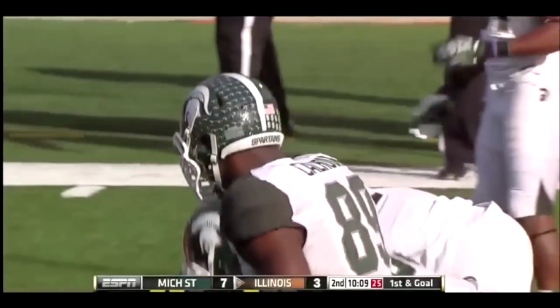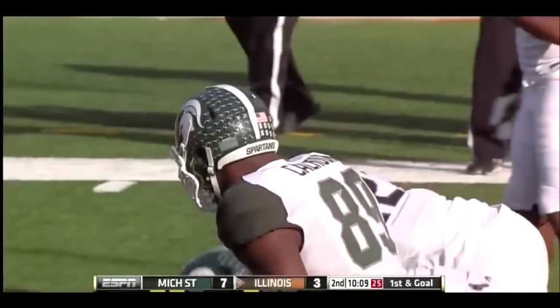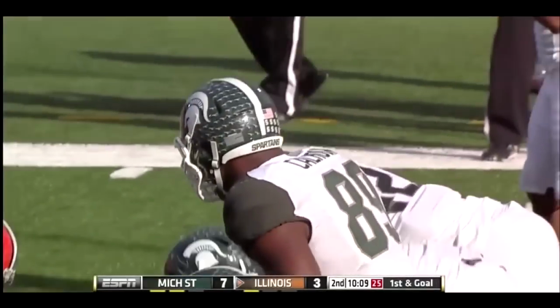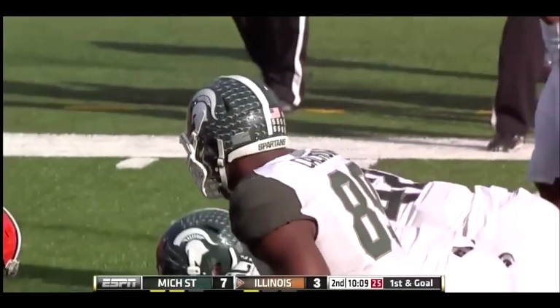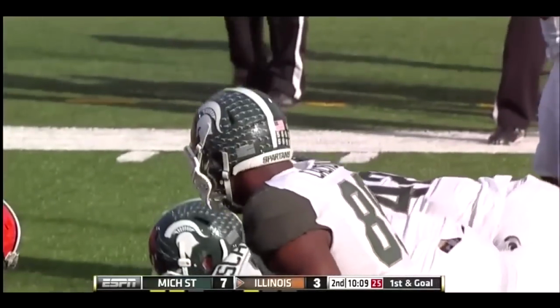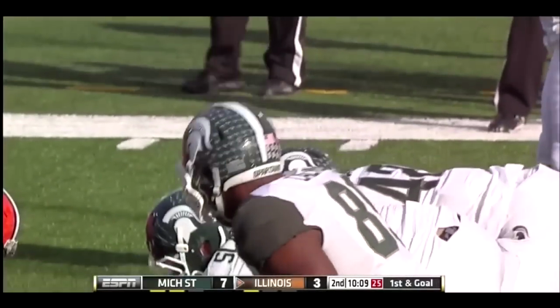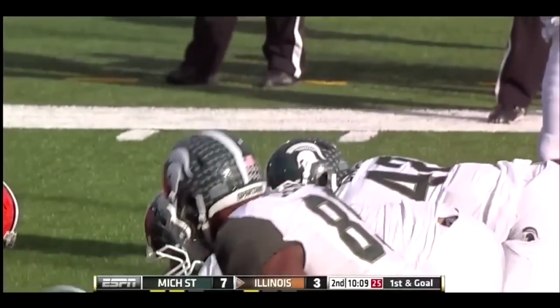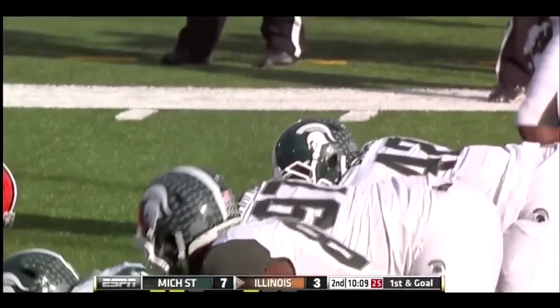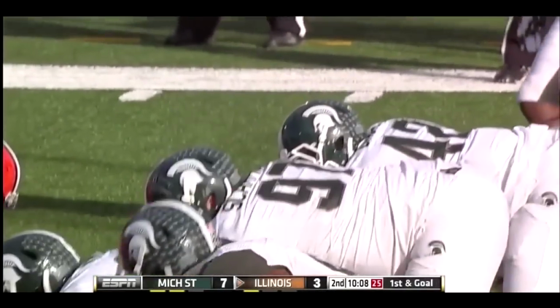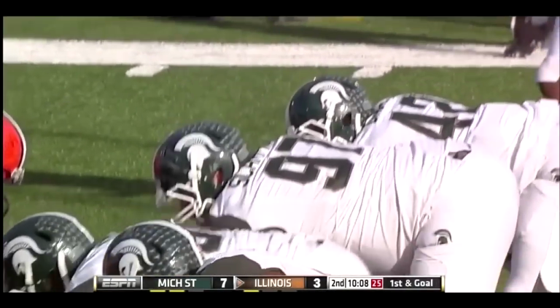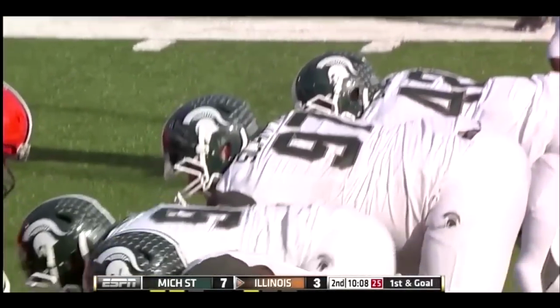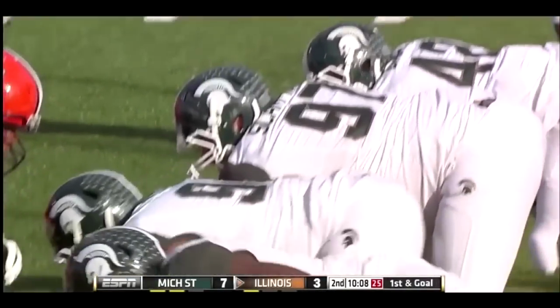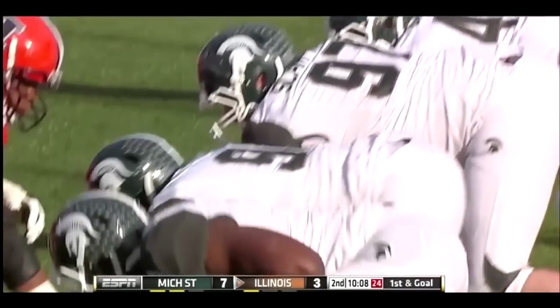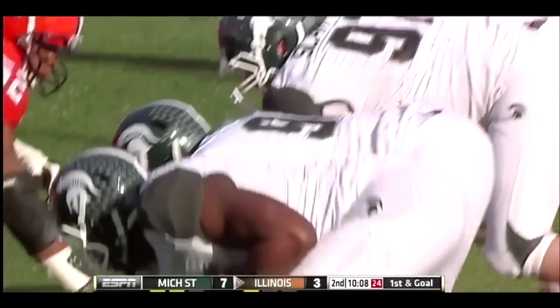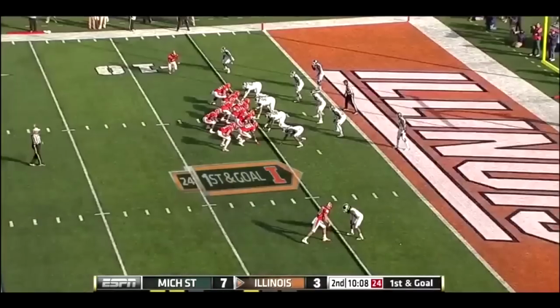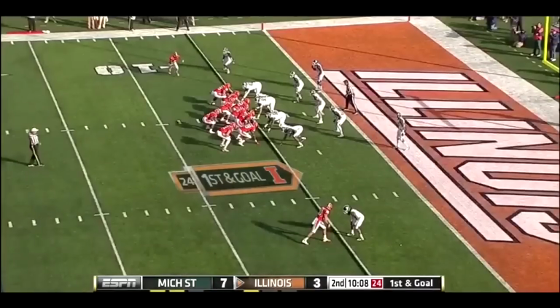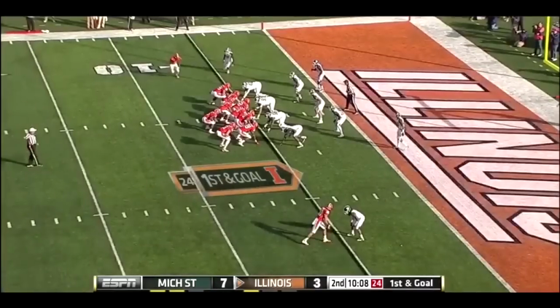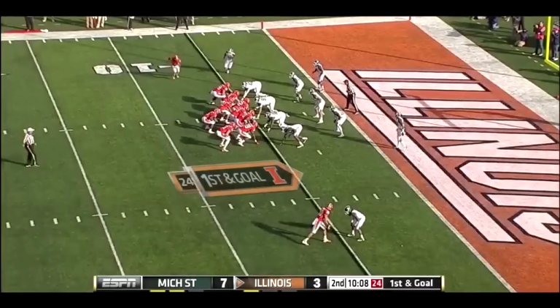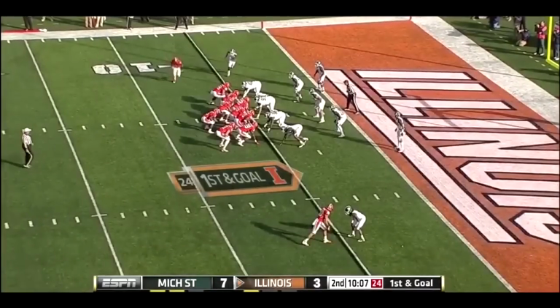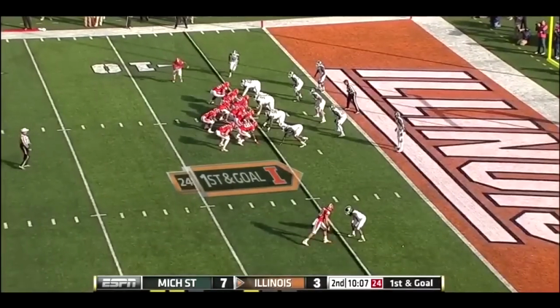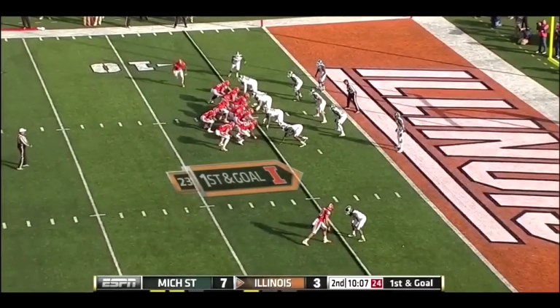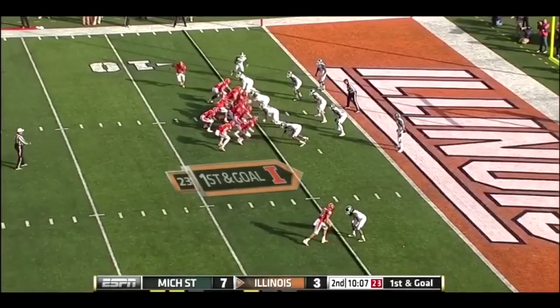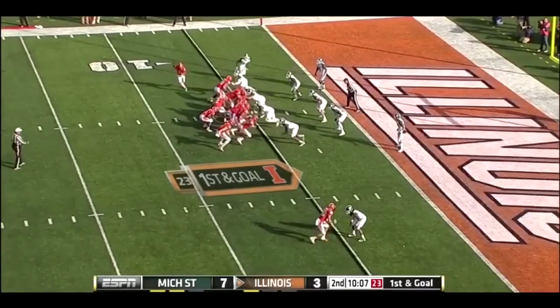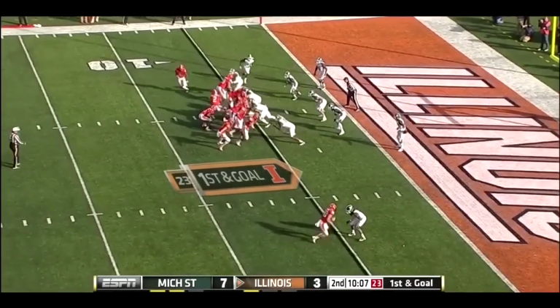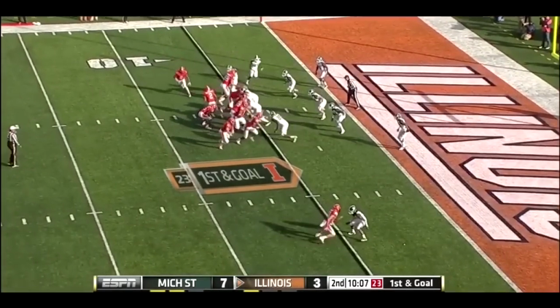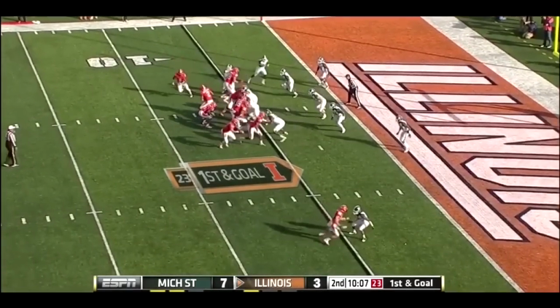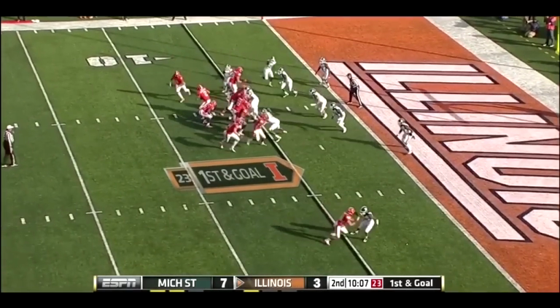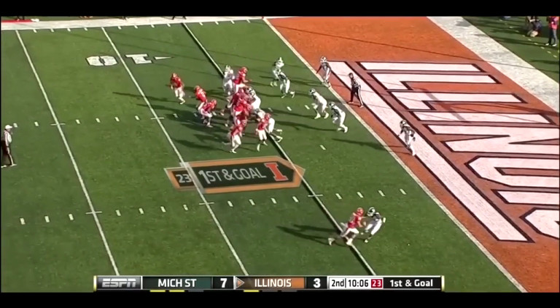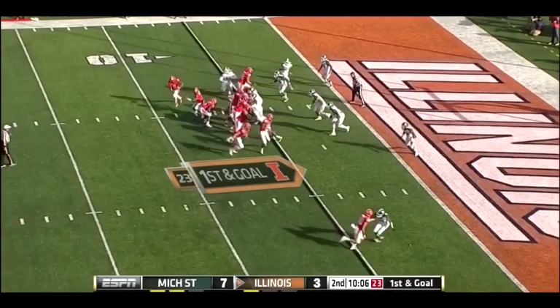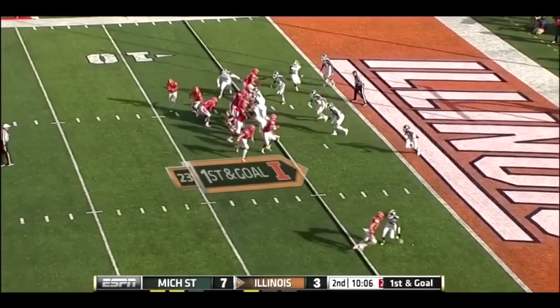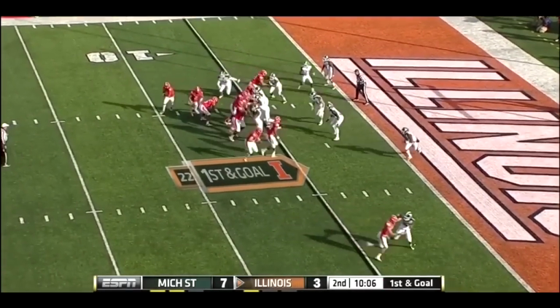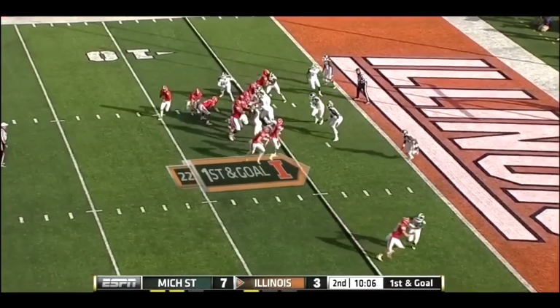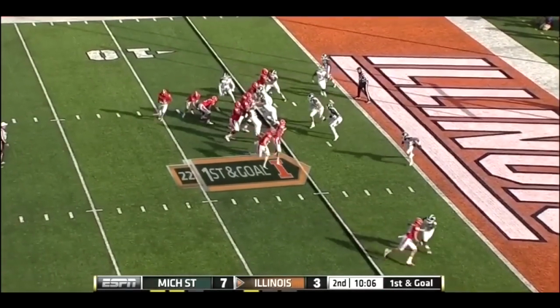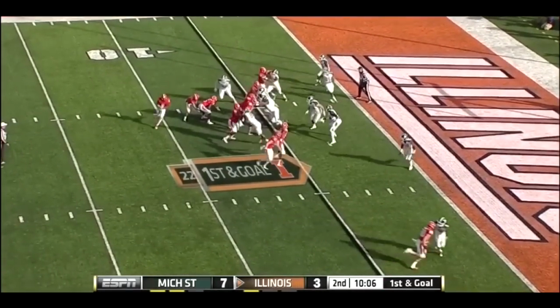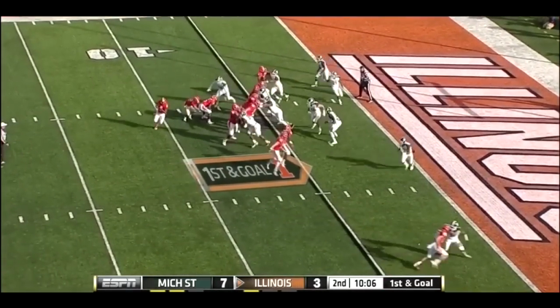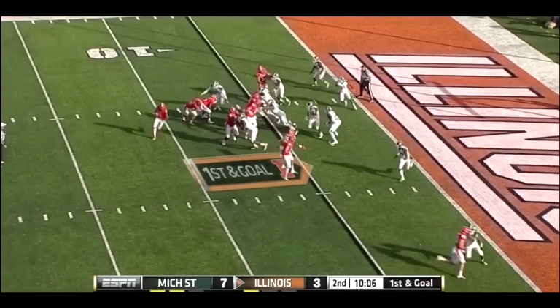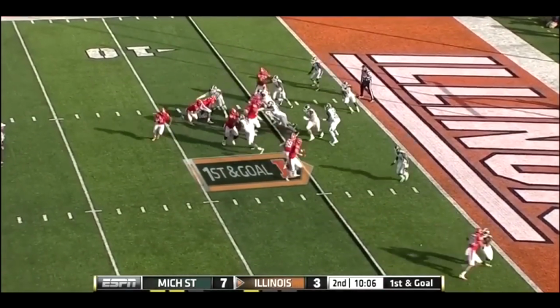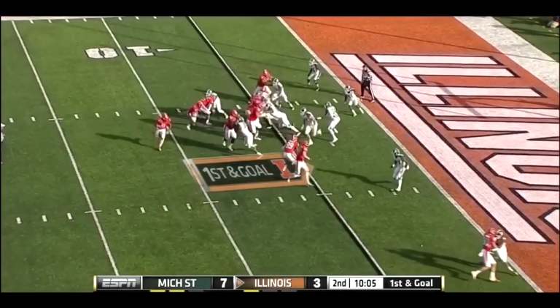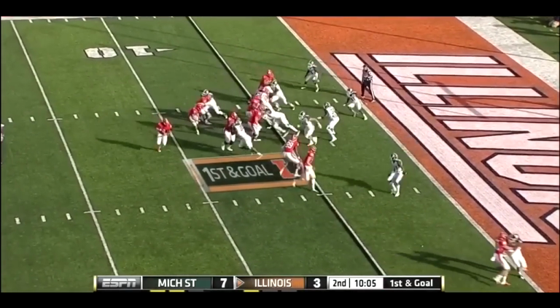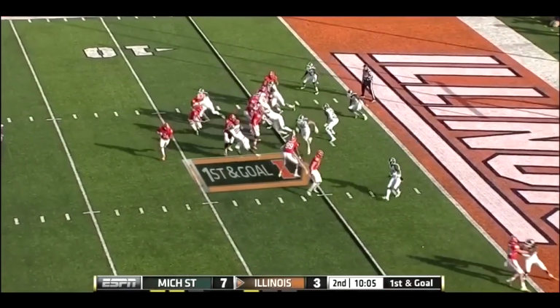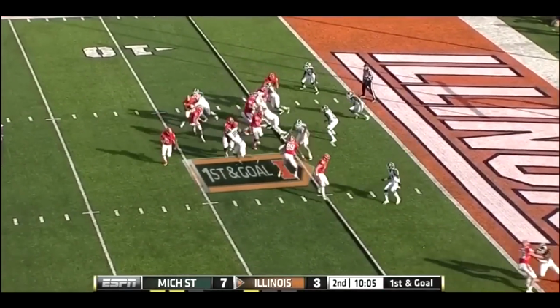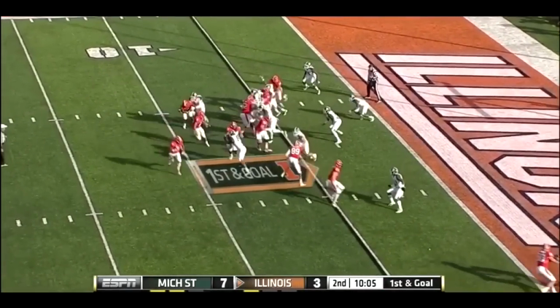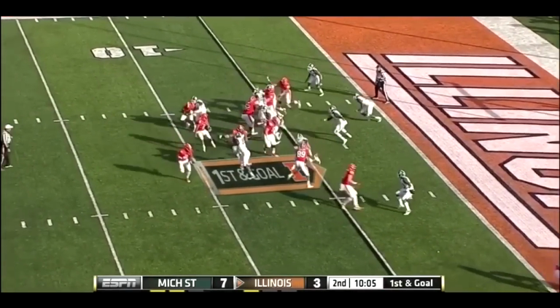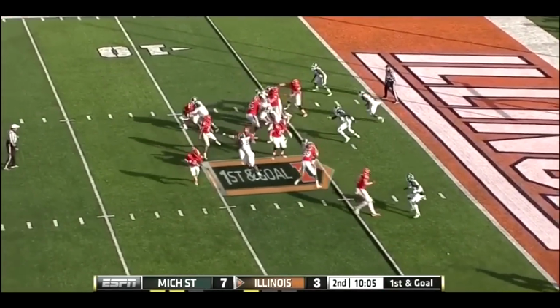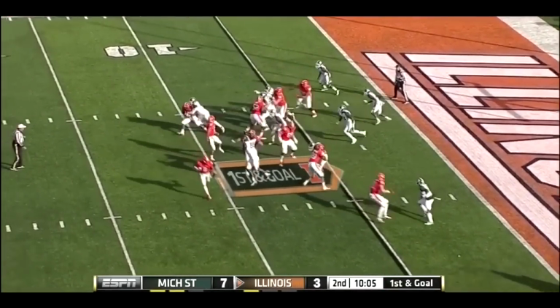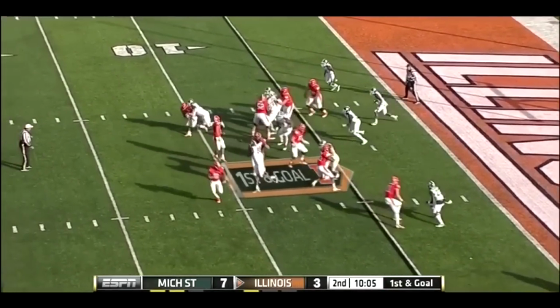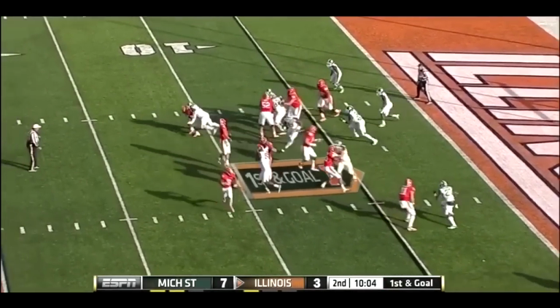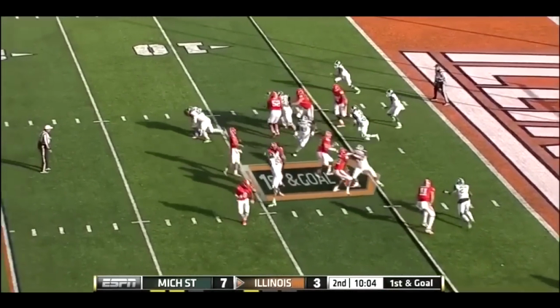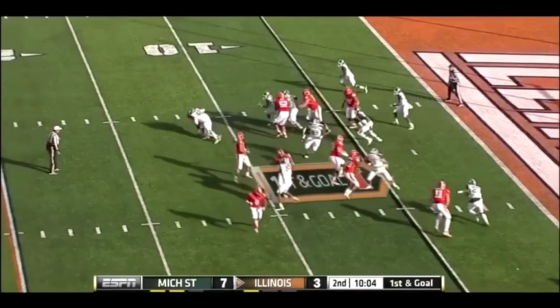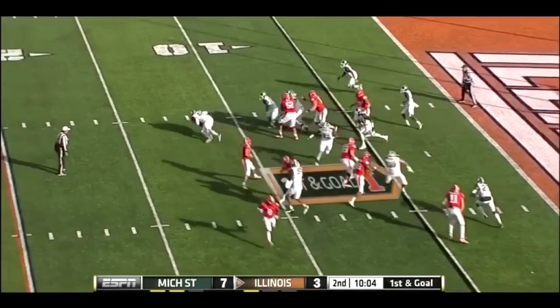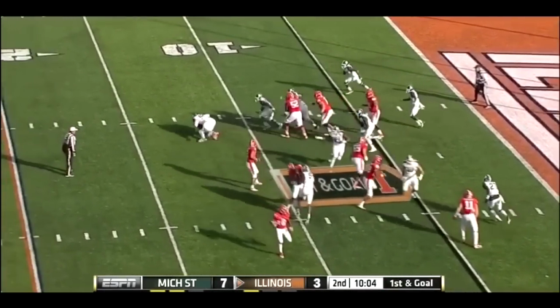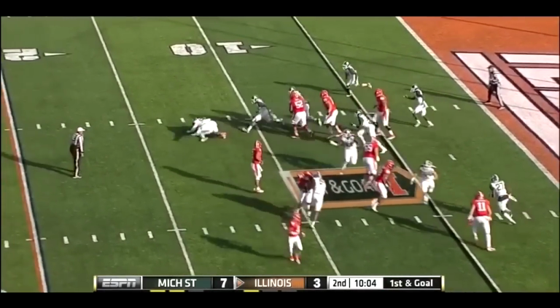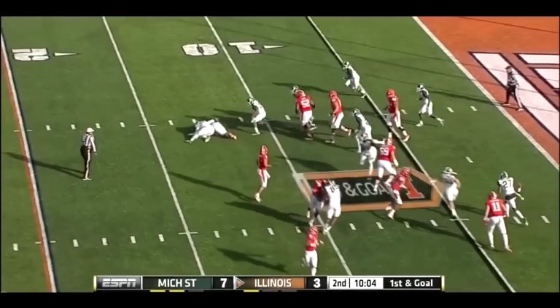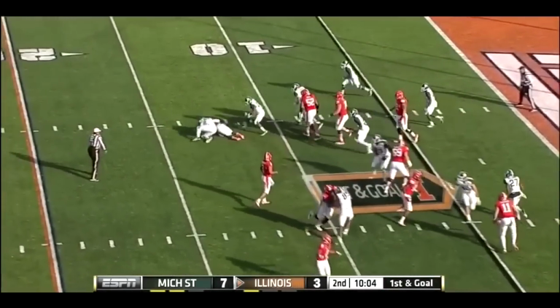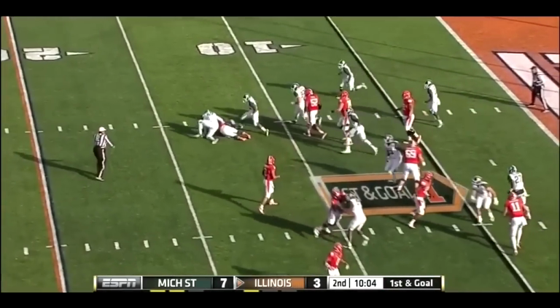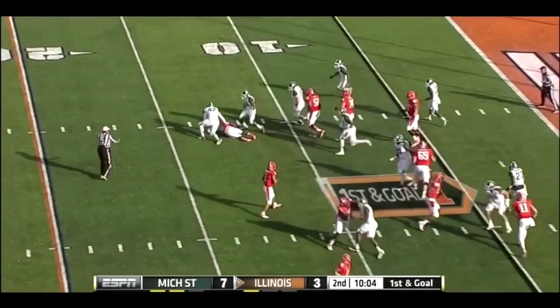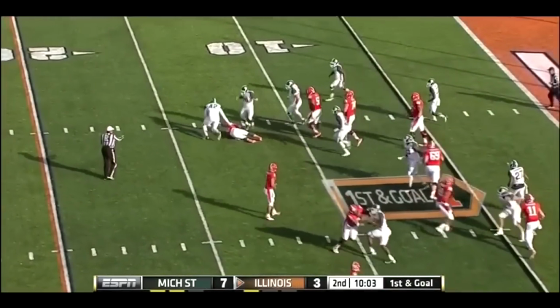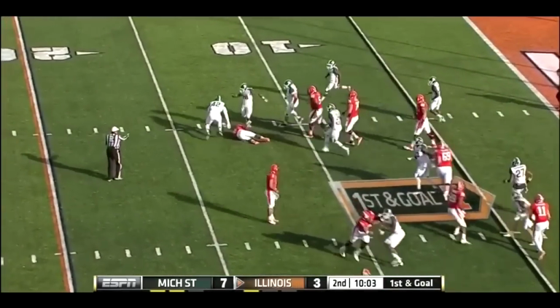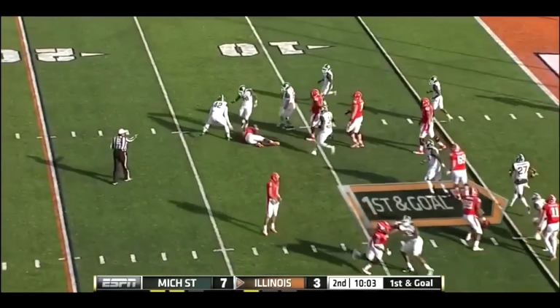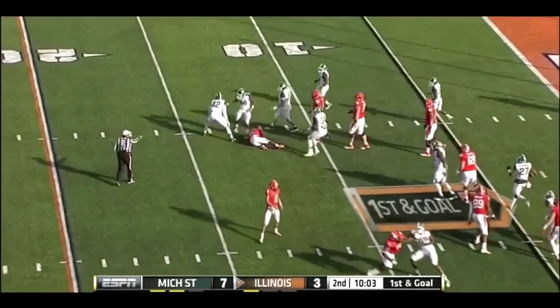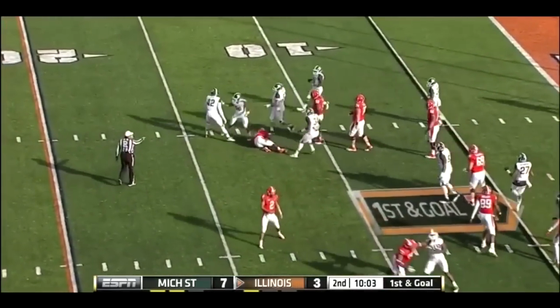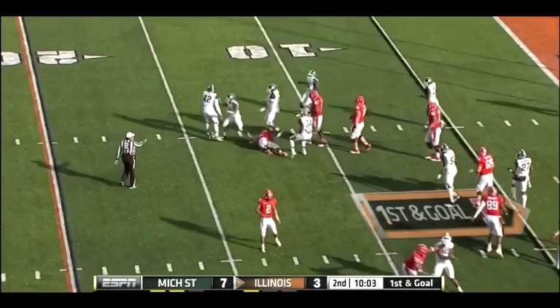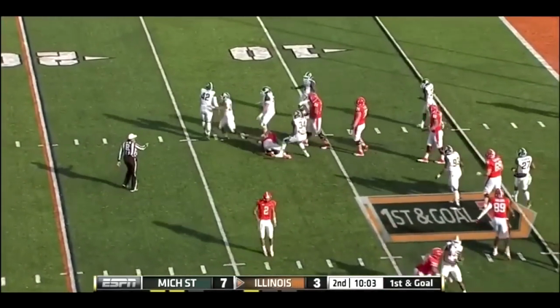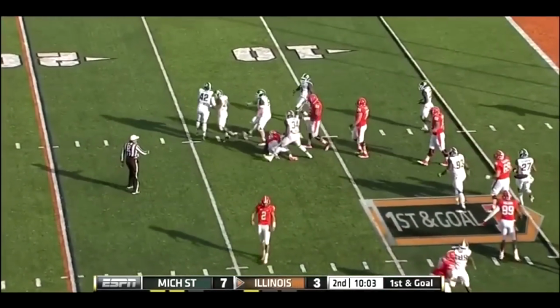First and goal for the Illini at the five. A little misdirection, Statue of Liberty play, and it goes nowhere.